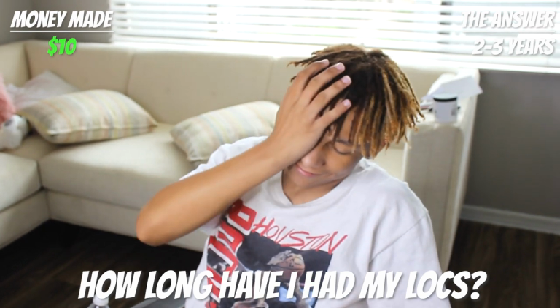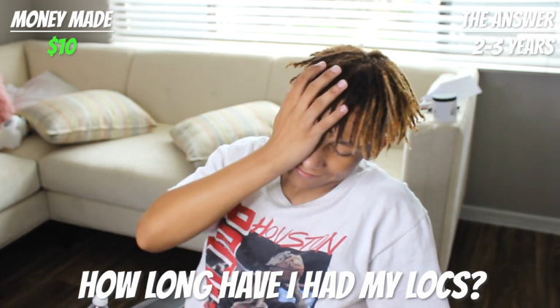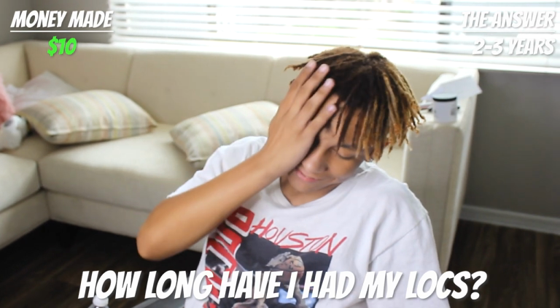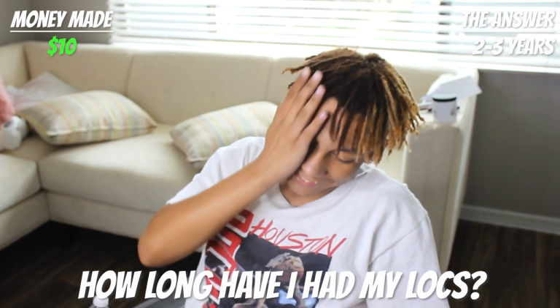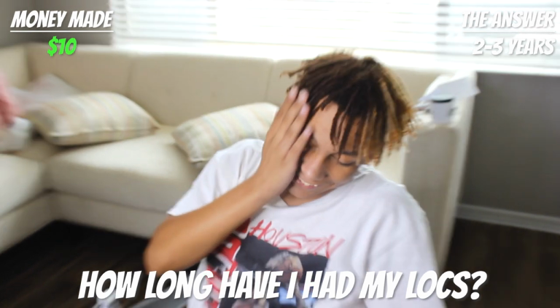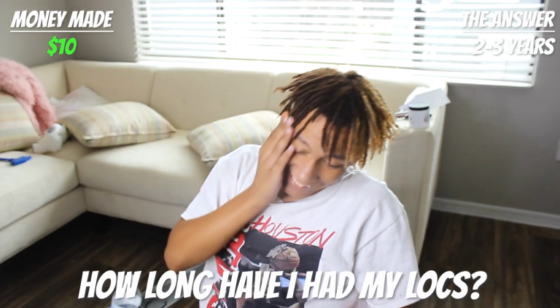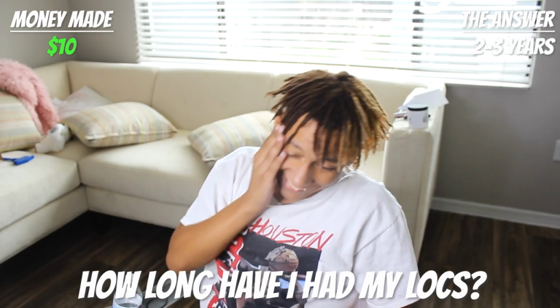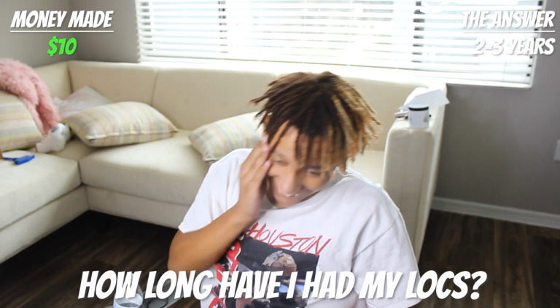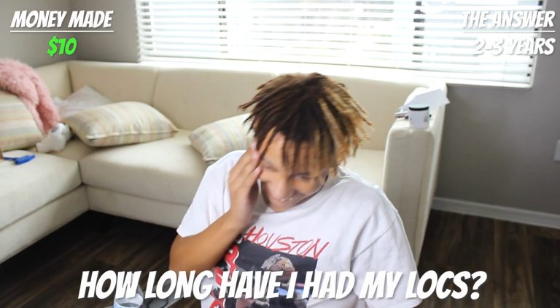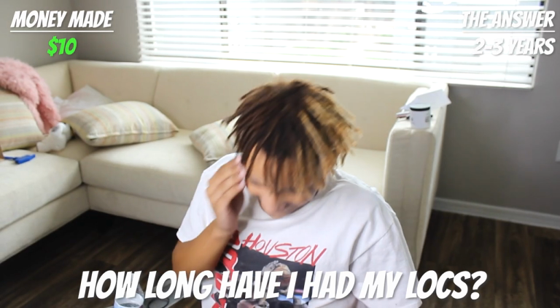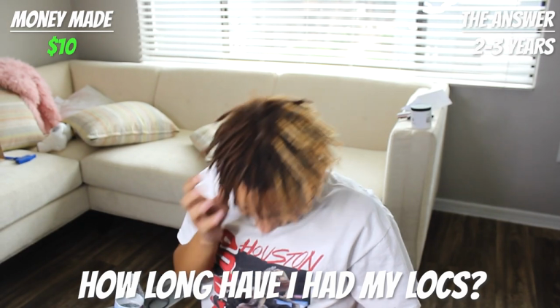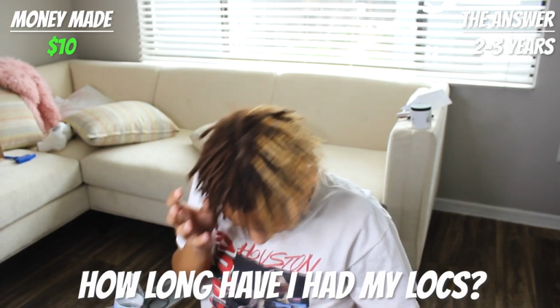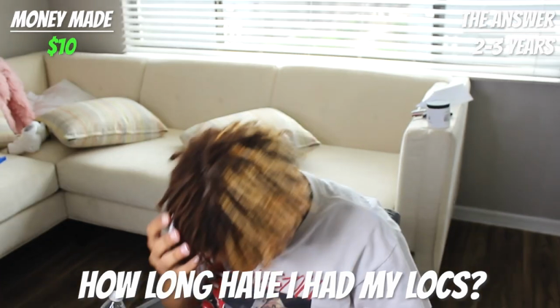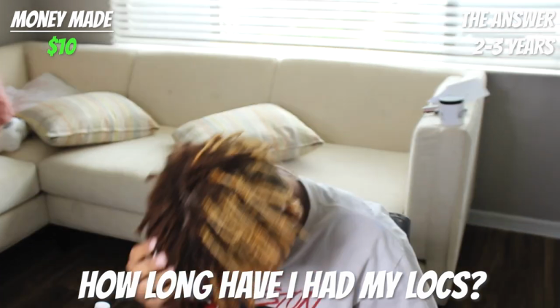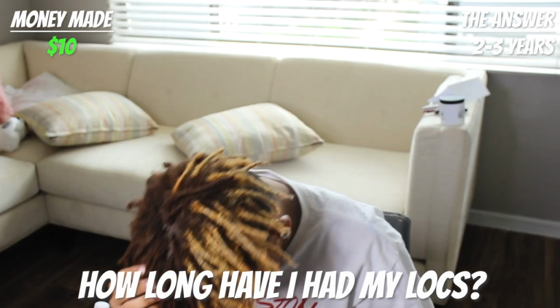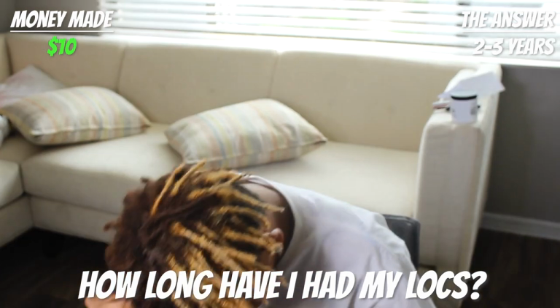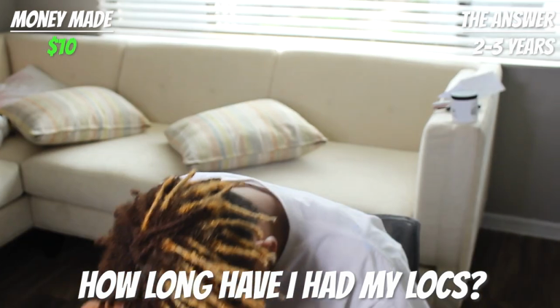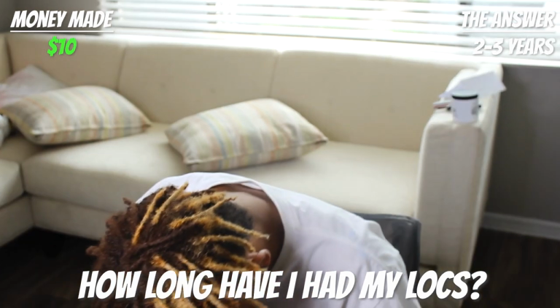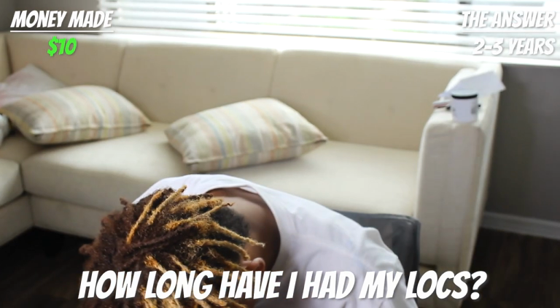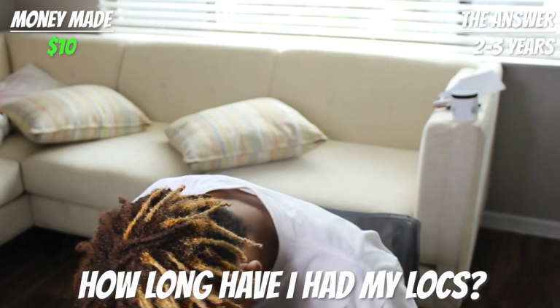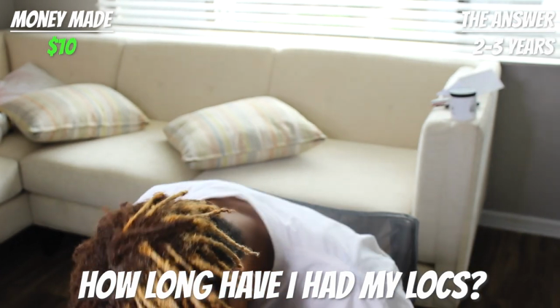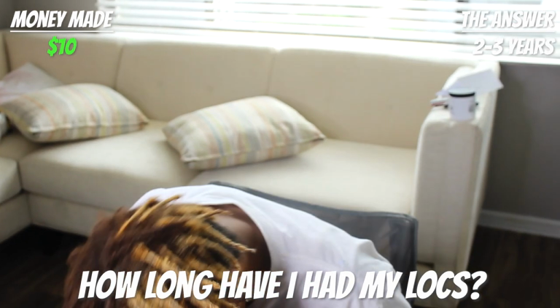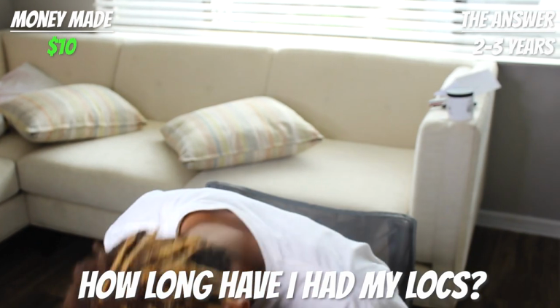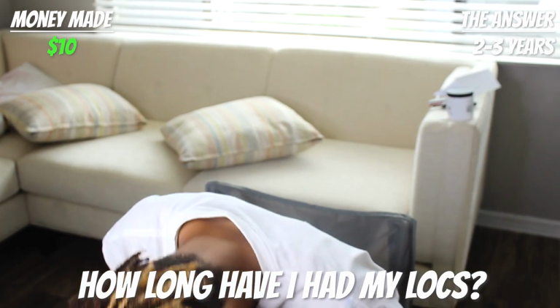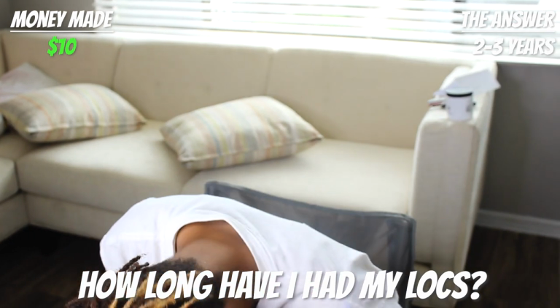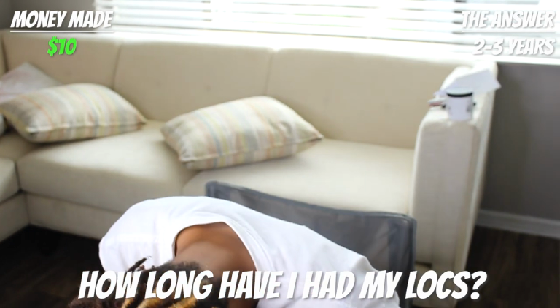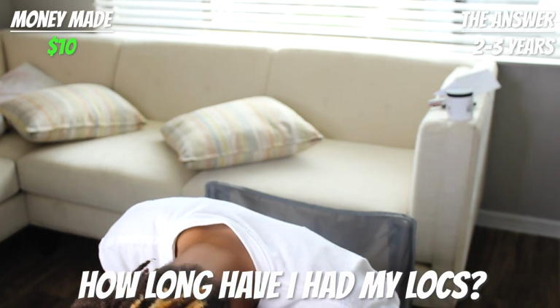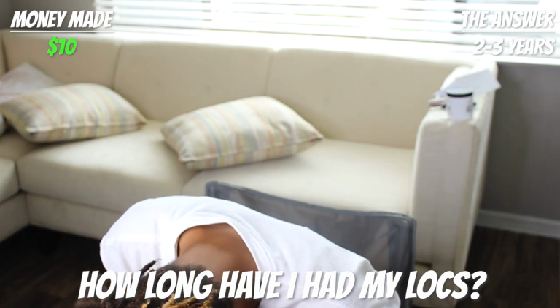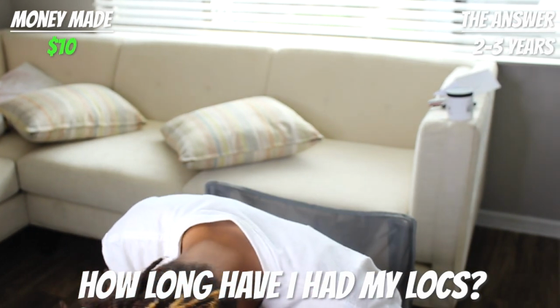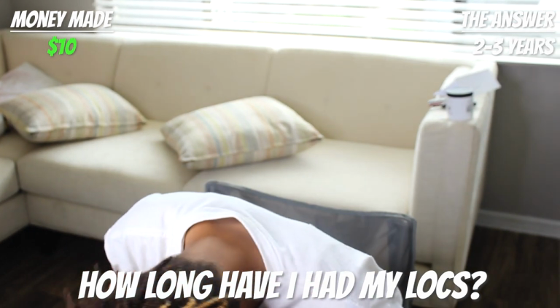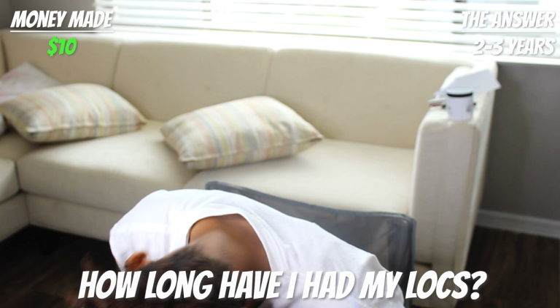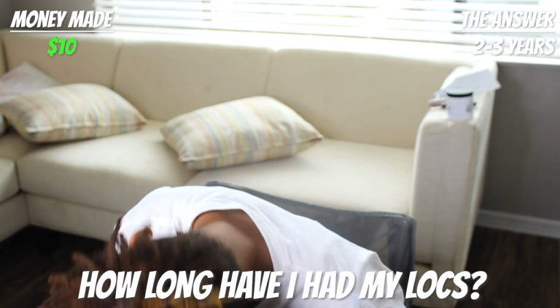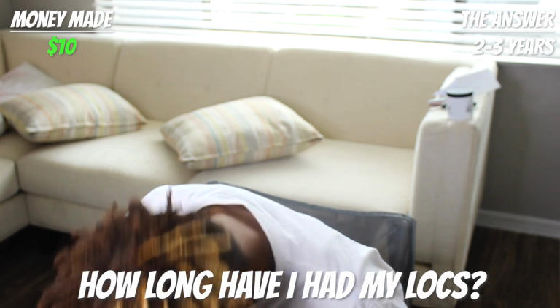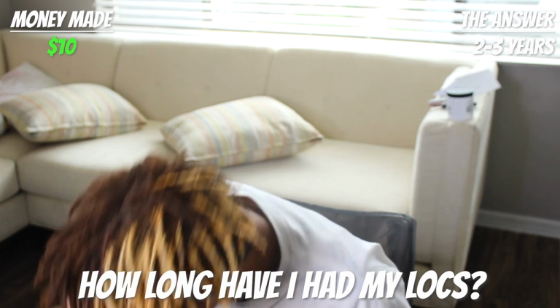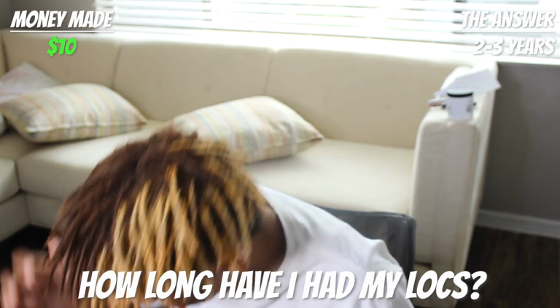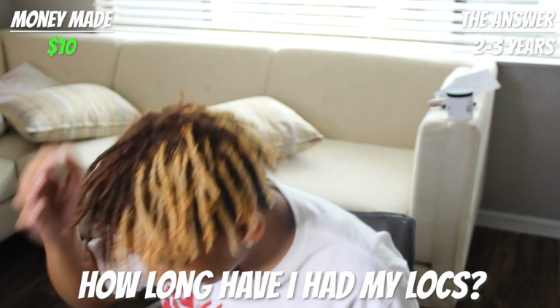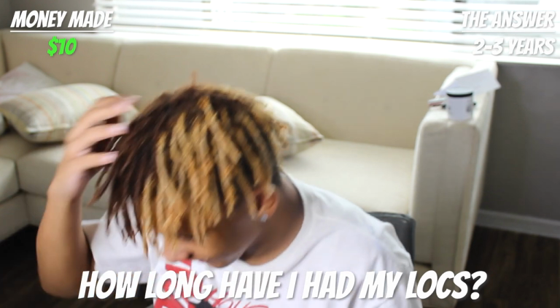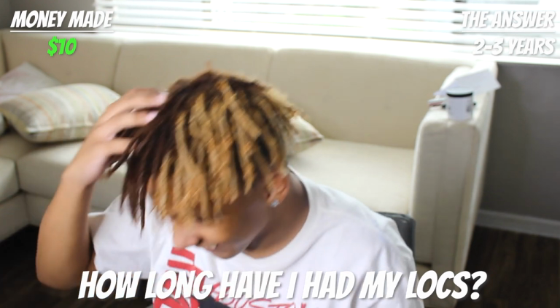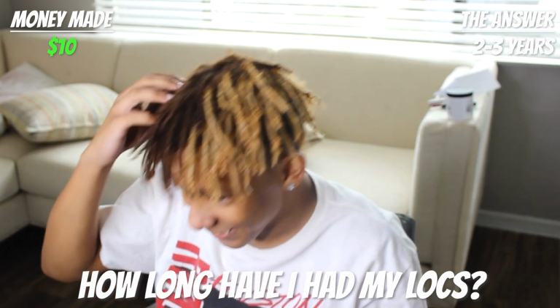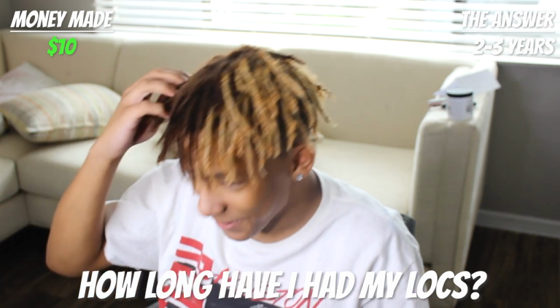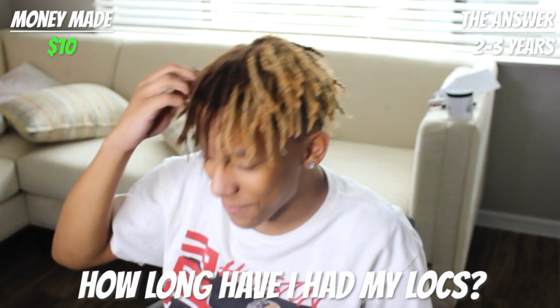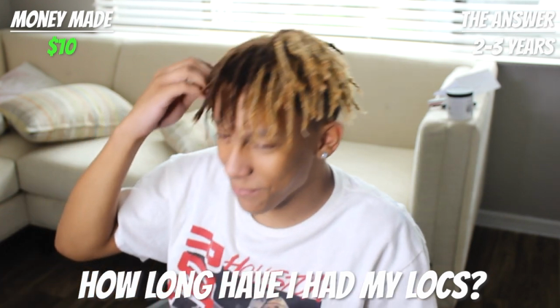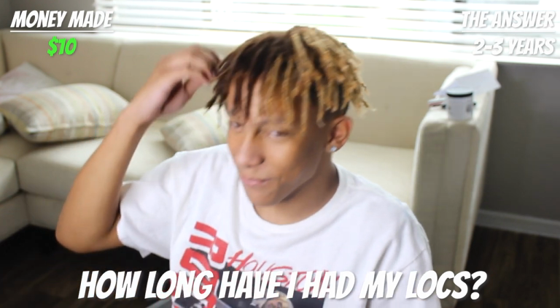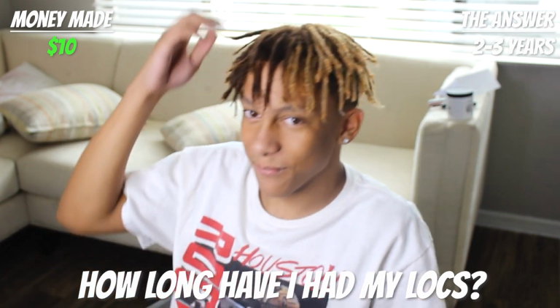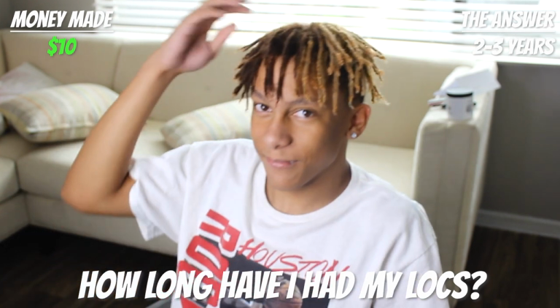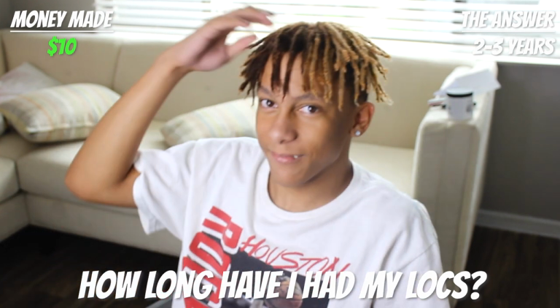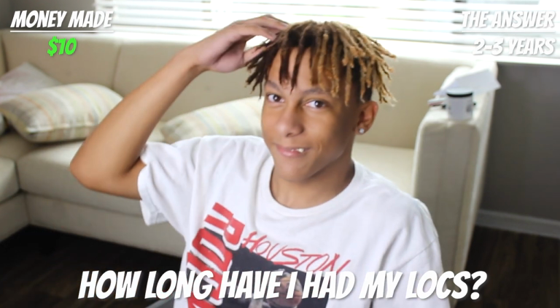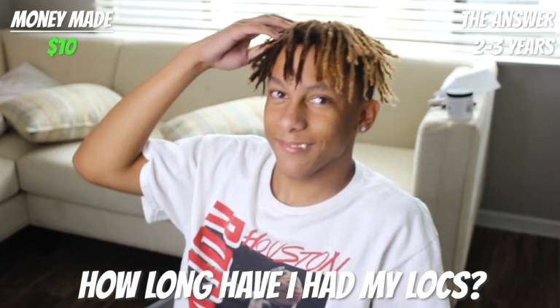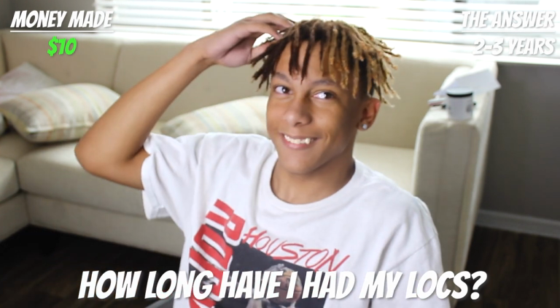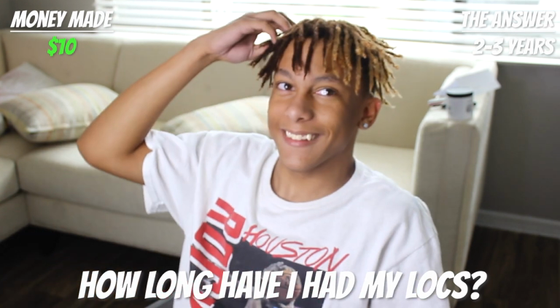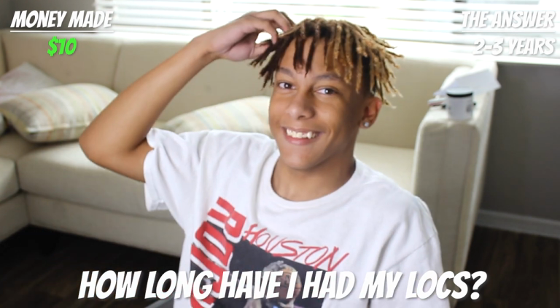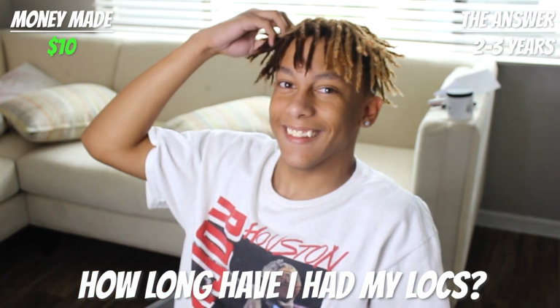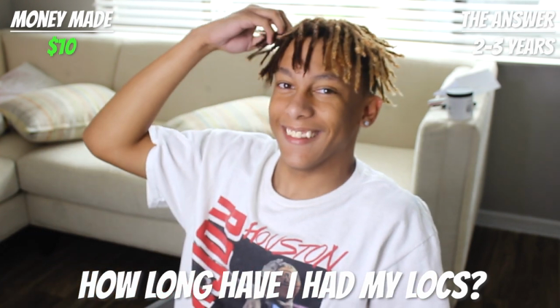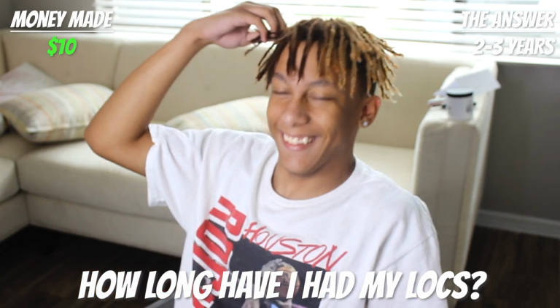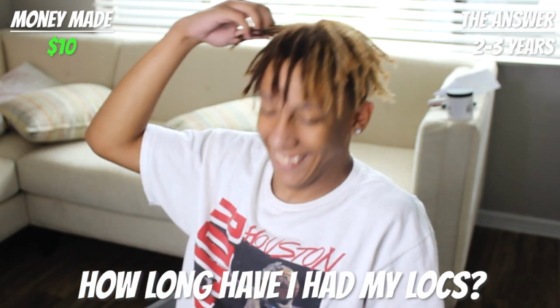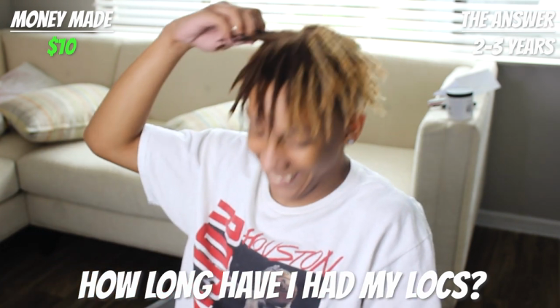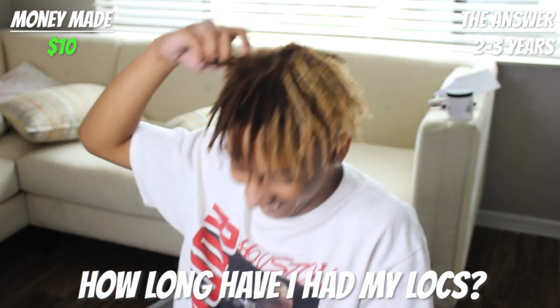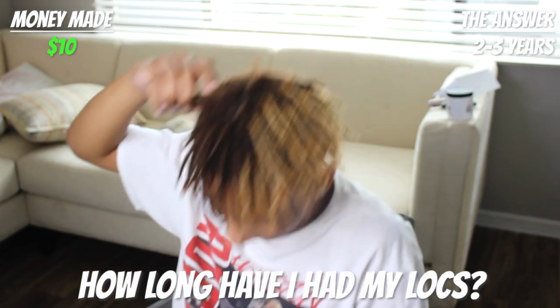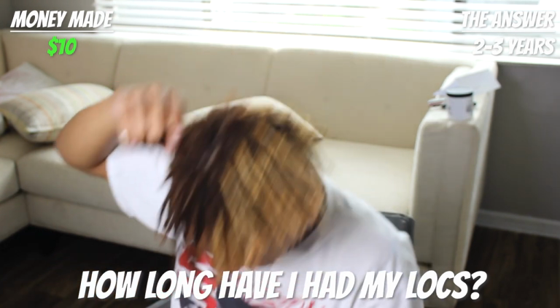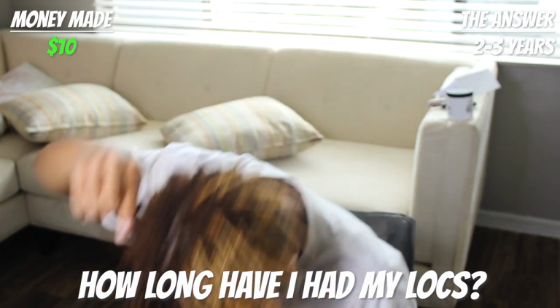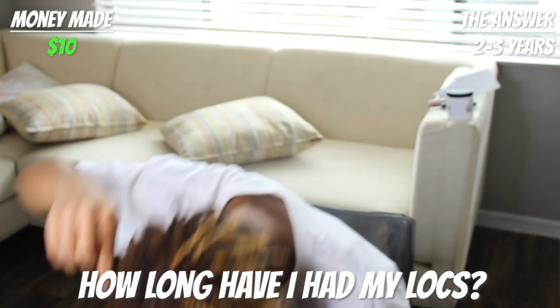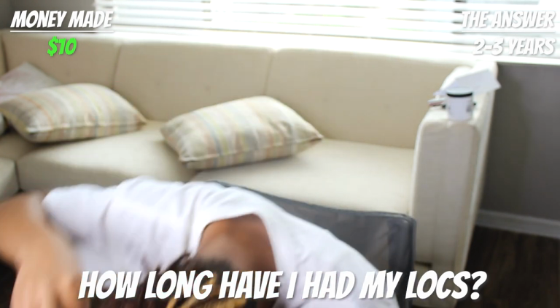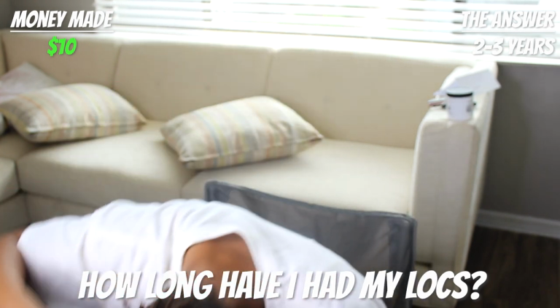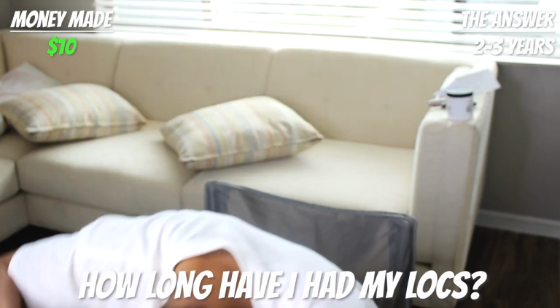Five more dollars — add that to his bank. That's $10 right there. What are you about to do with the money?